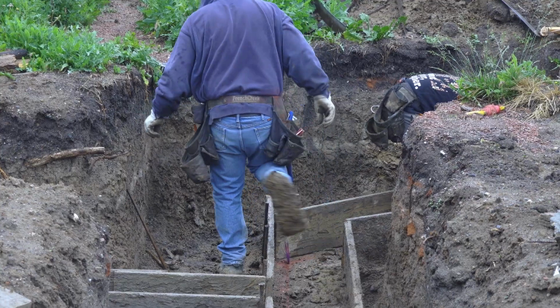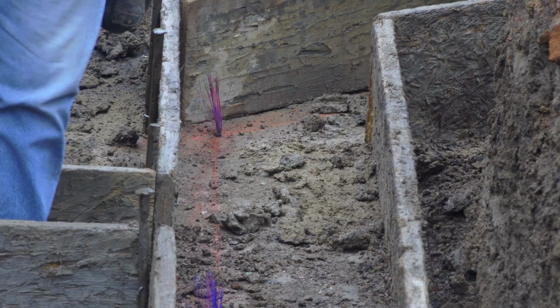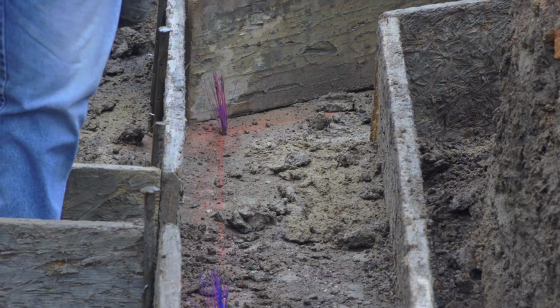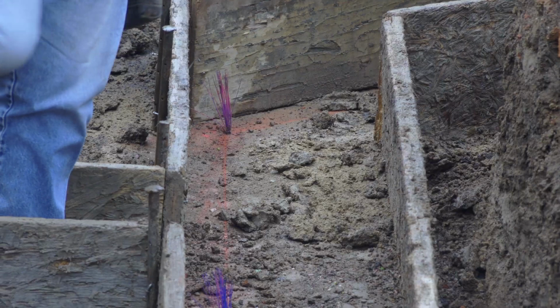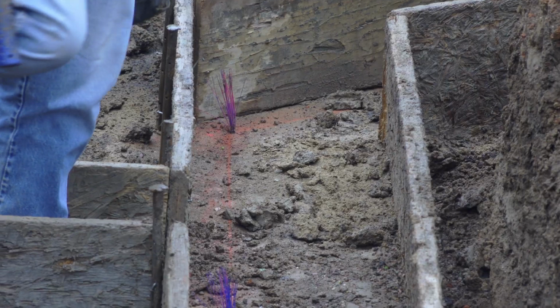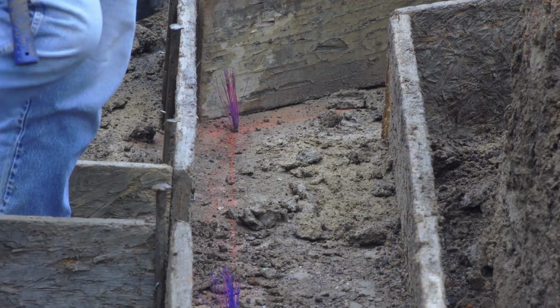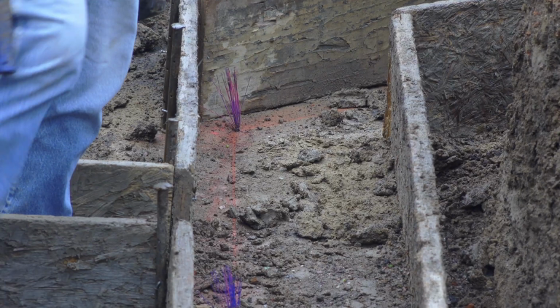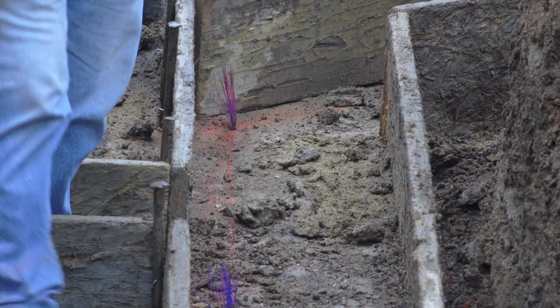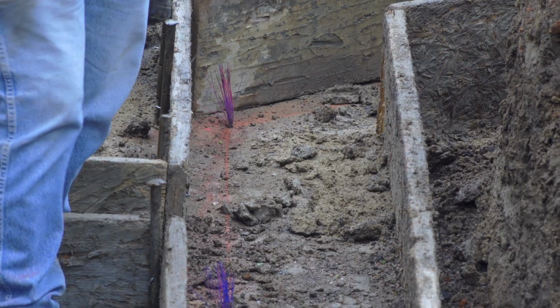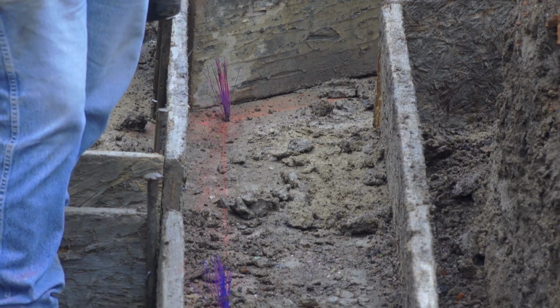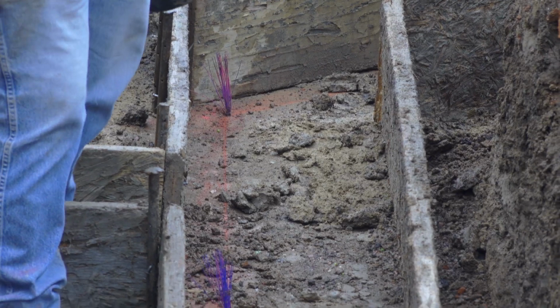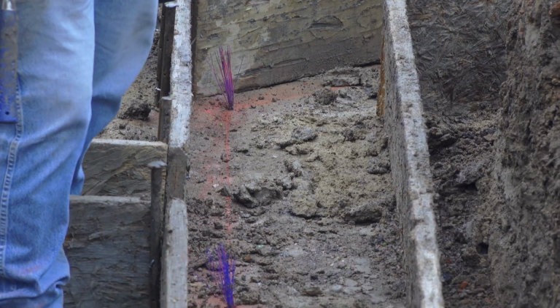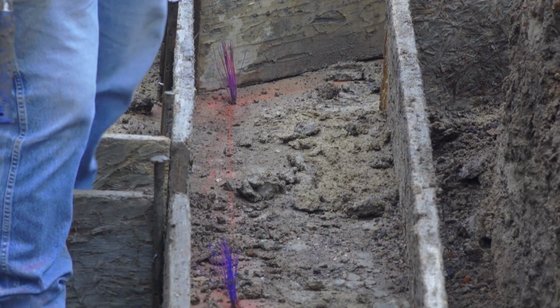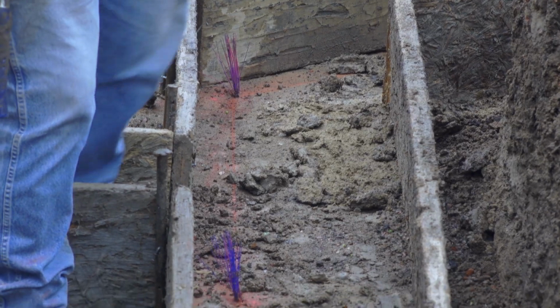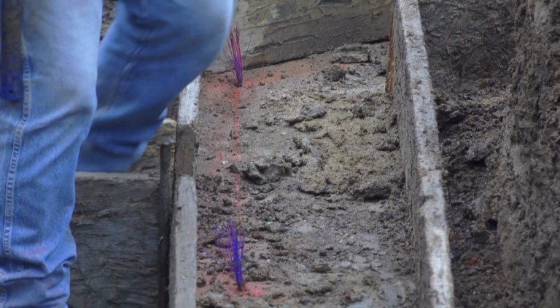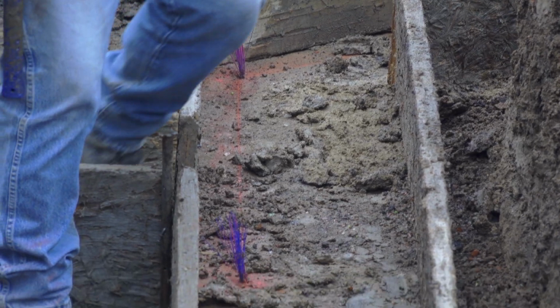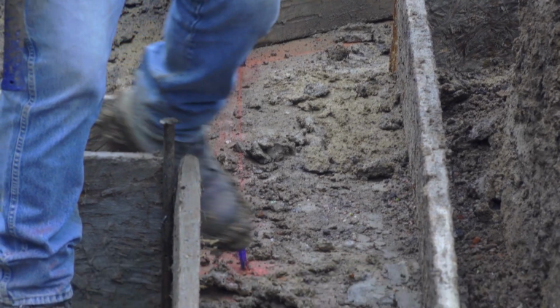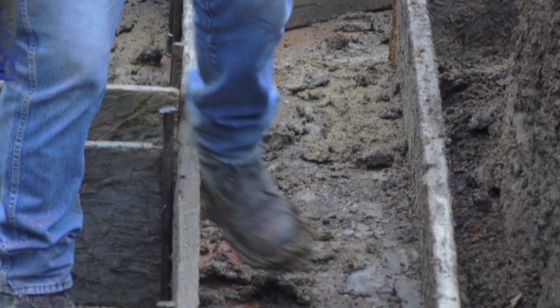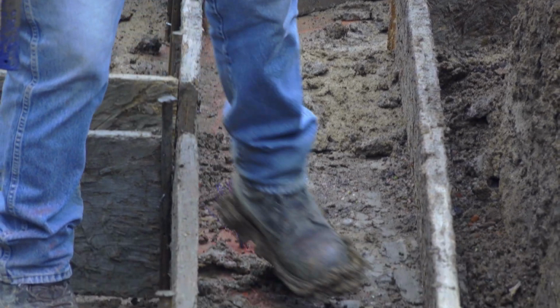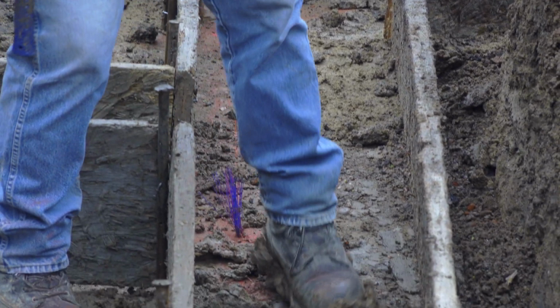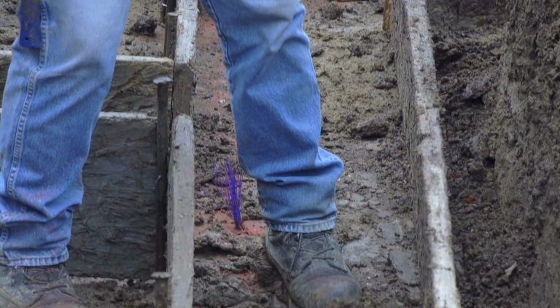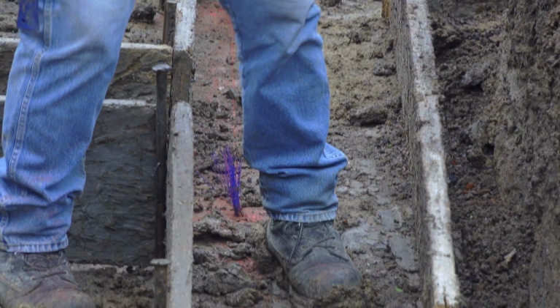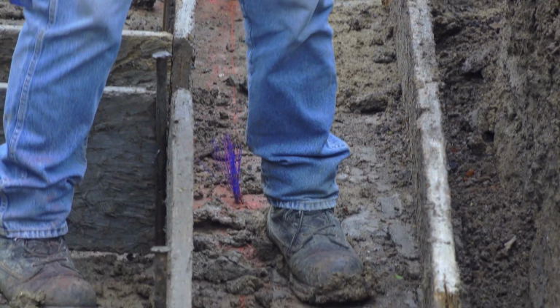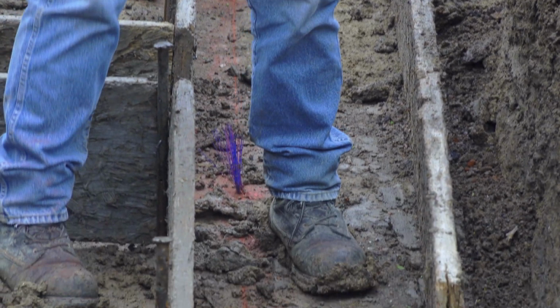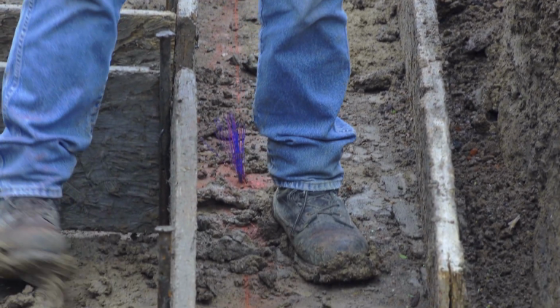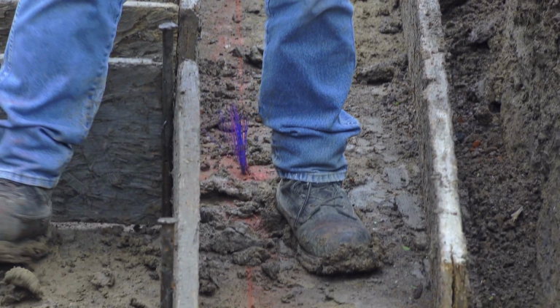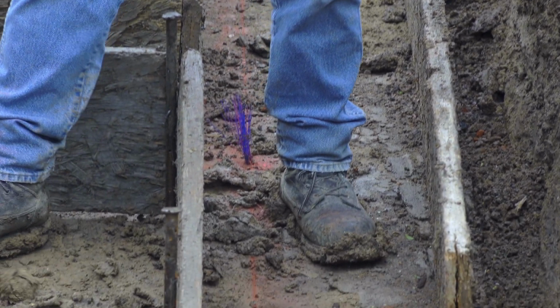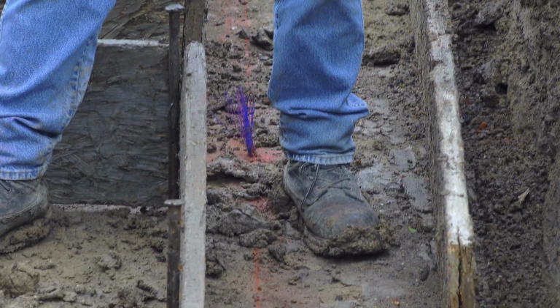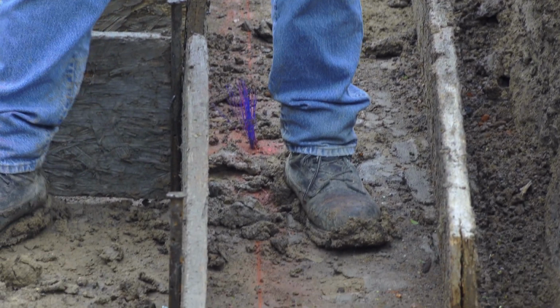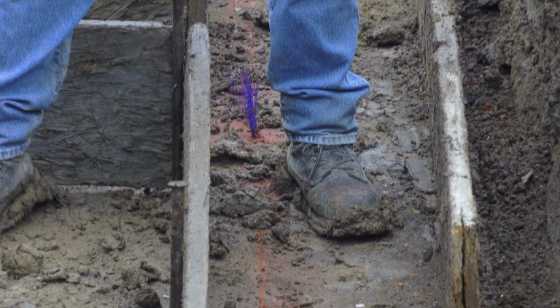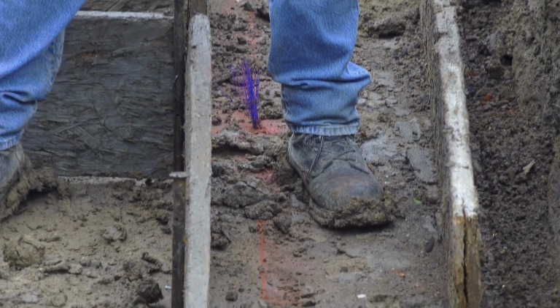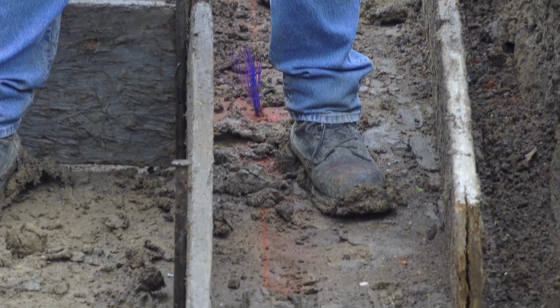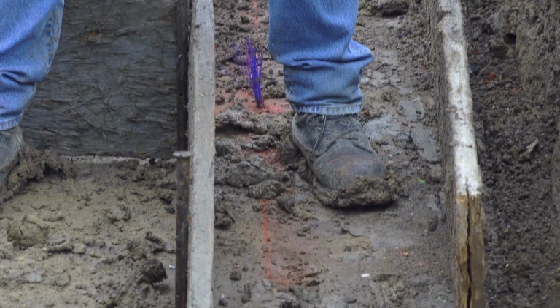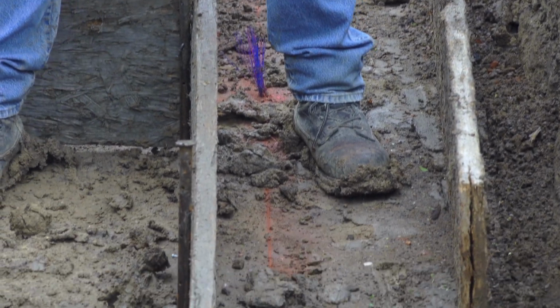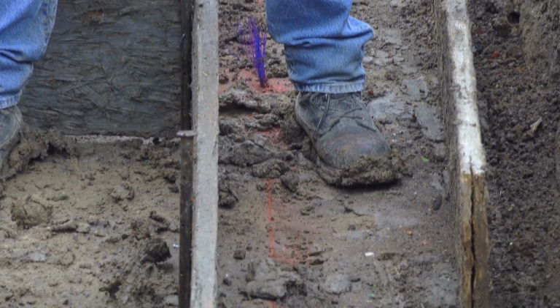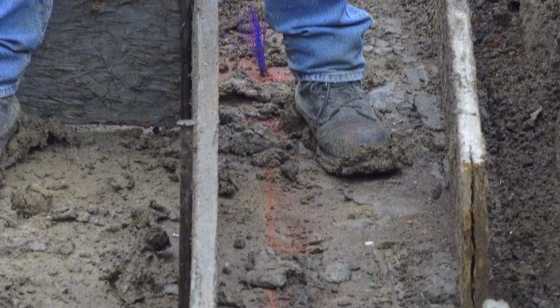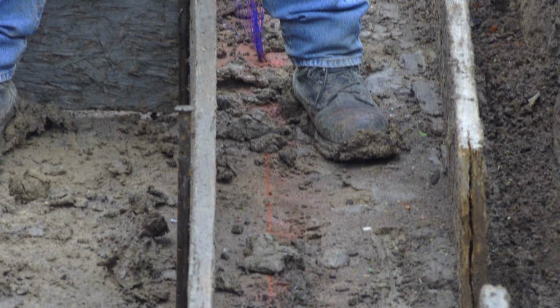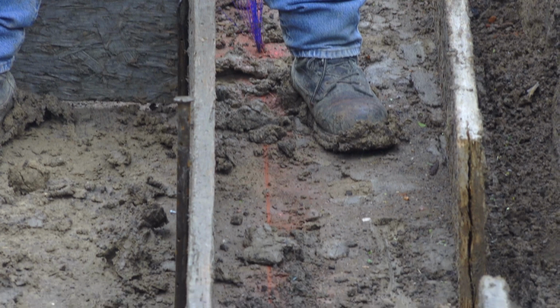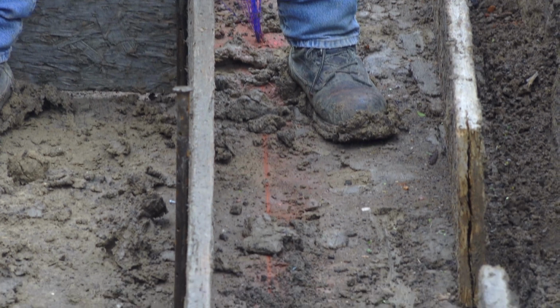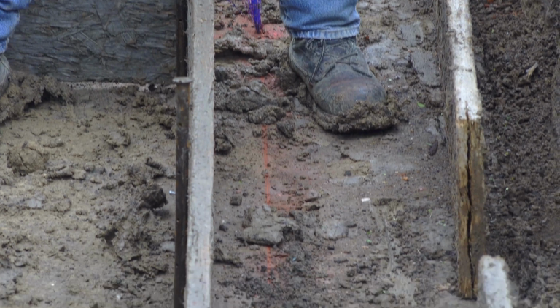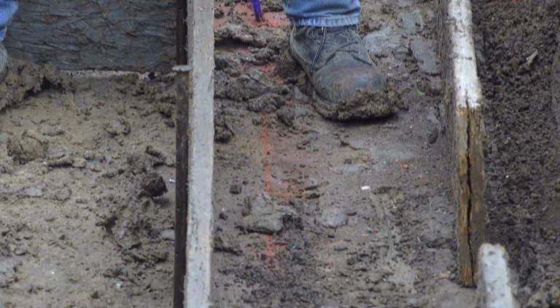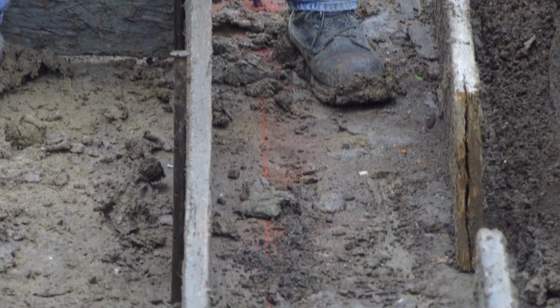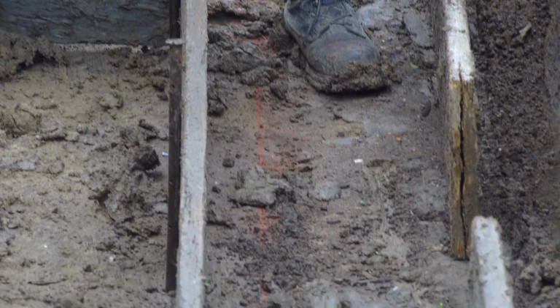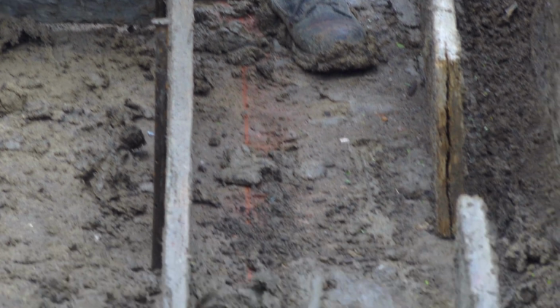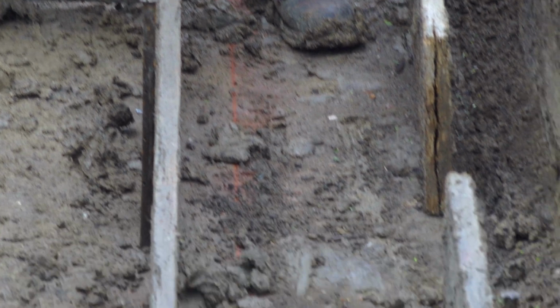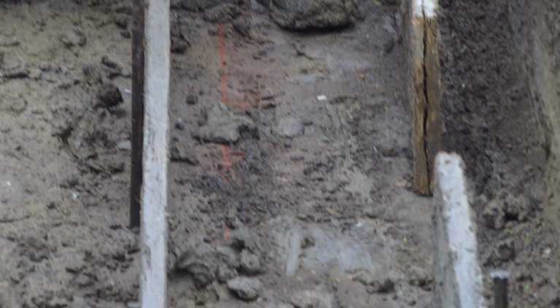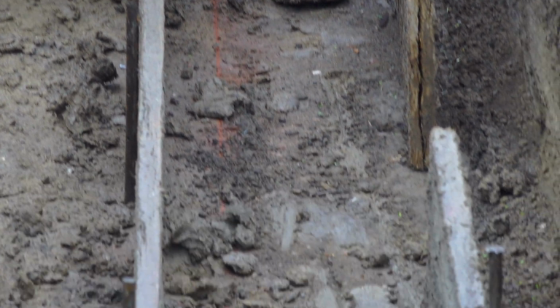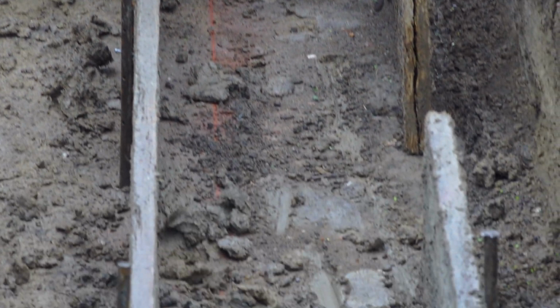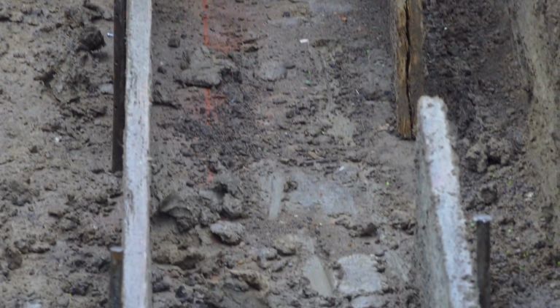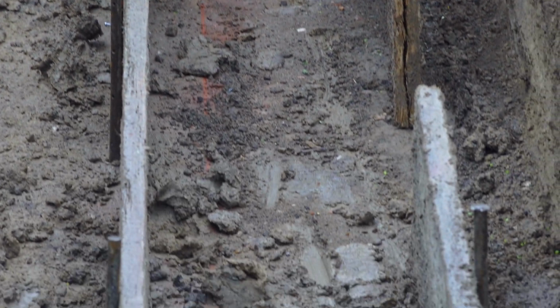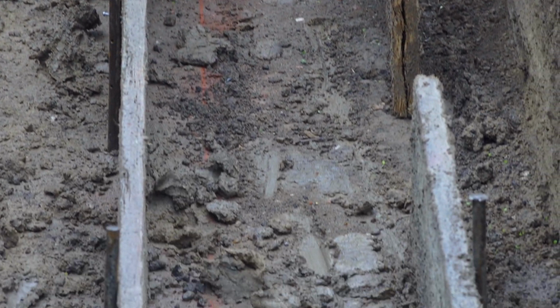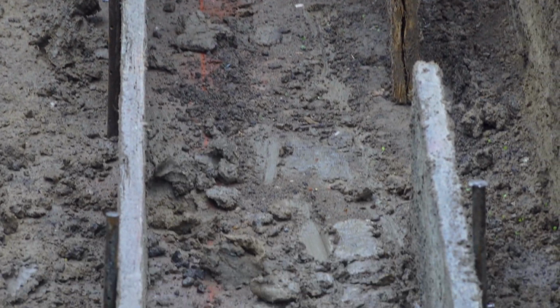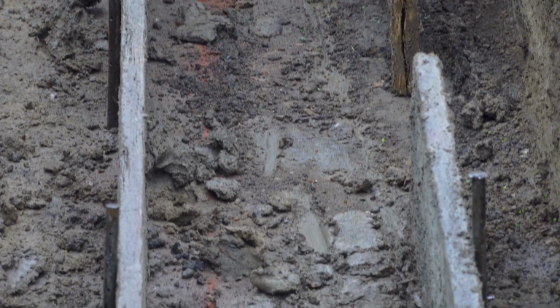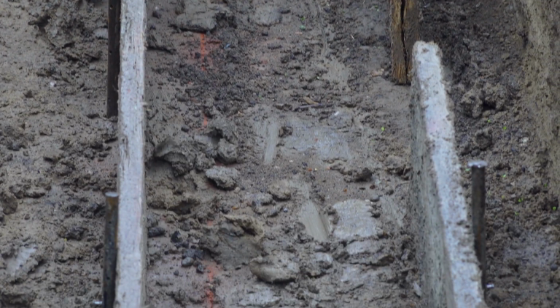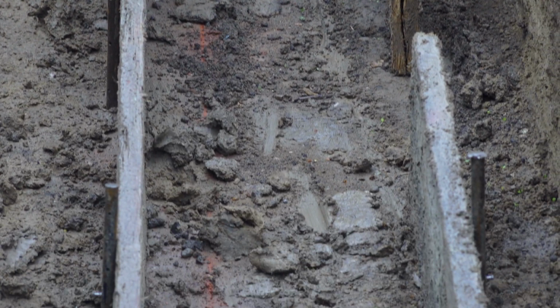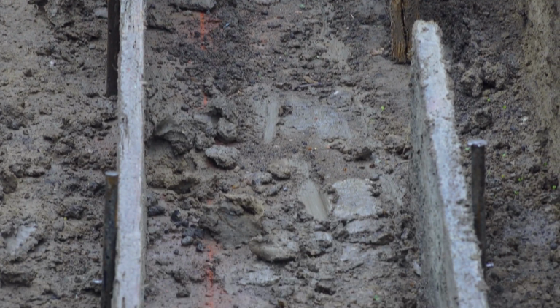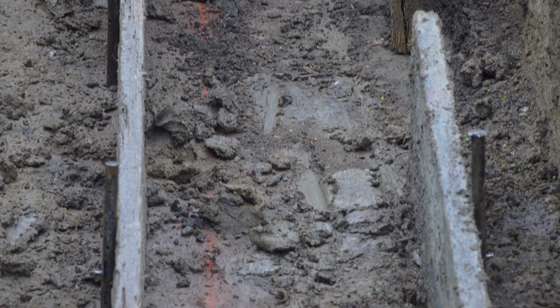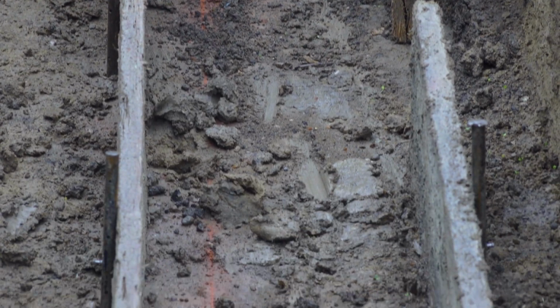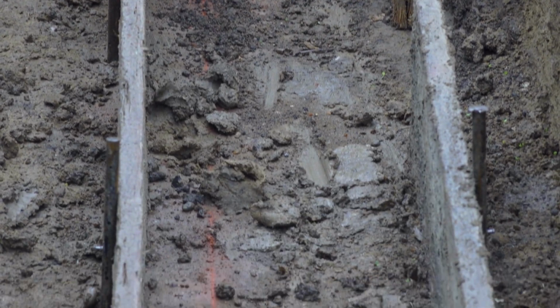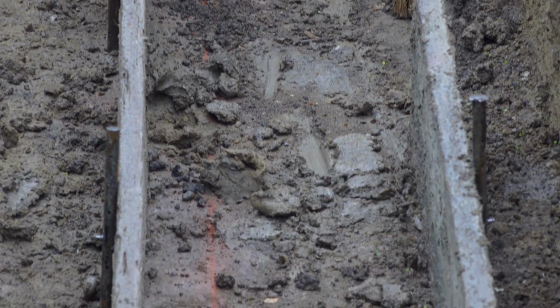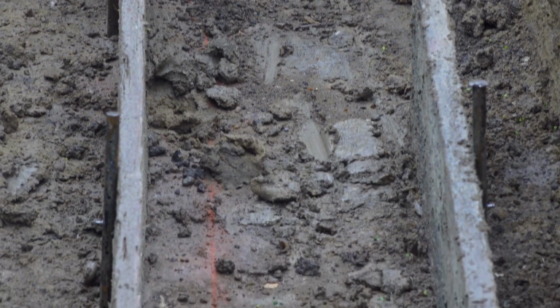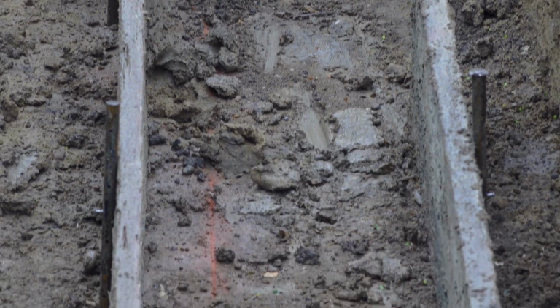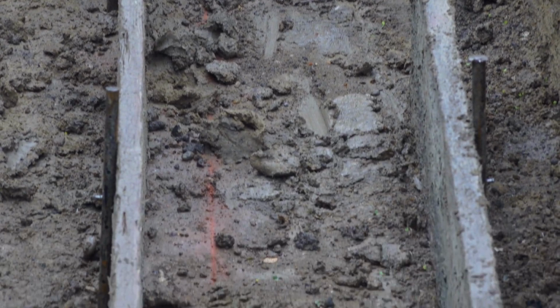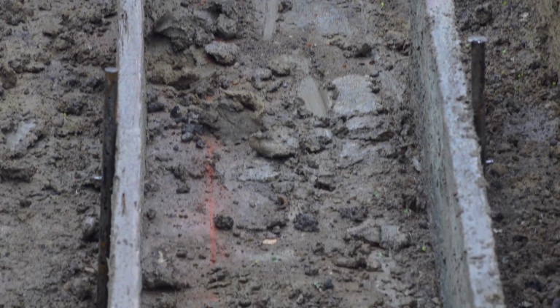You can see the amount of mud that's starting to show up. We had the Geotech come back out and sign off before proceeding, just to be sure we were okay.